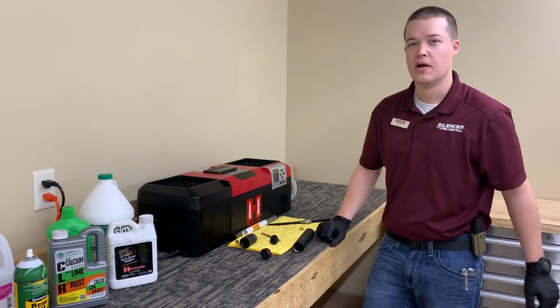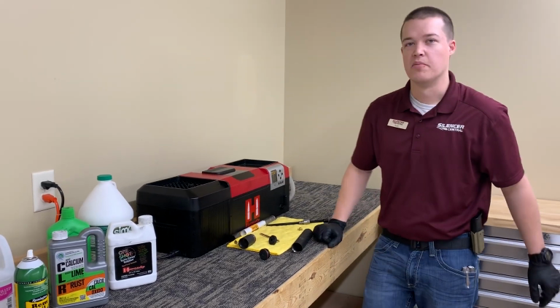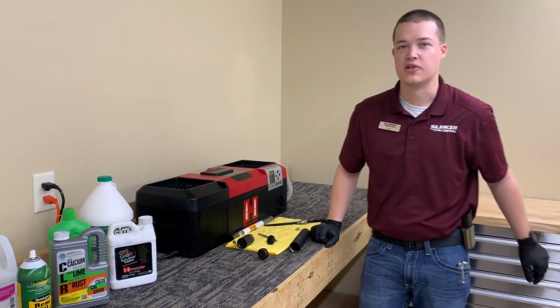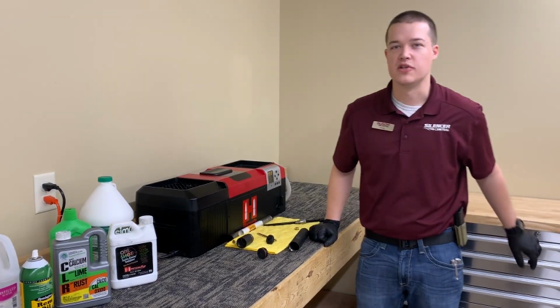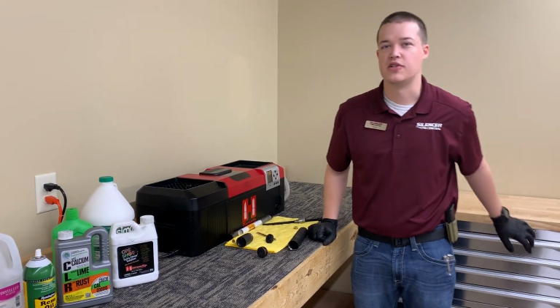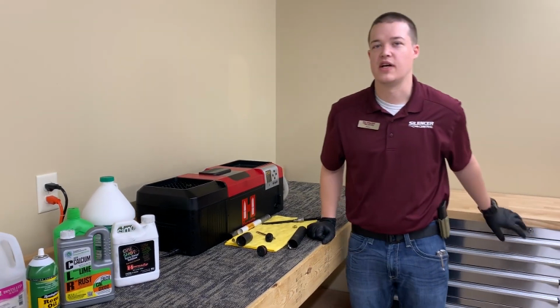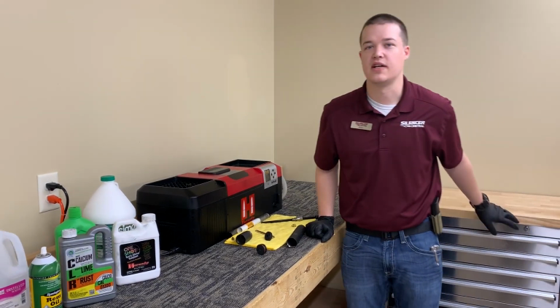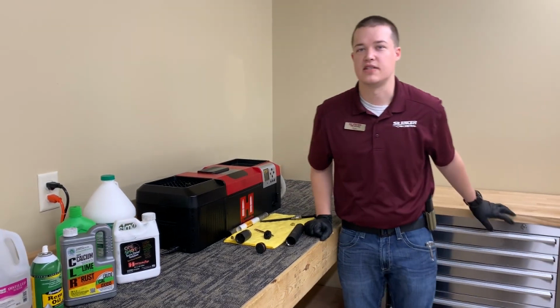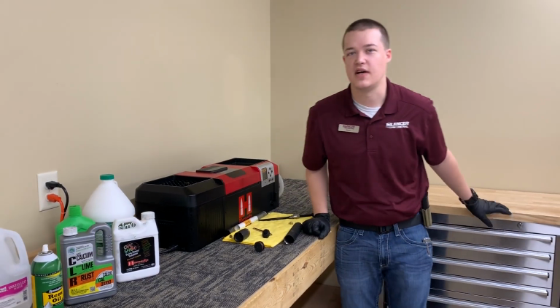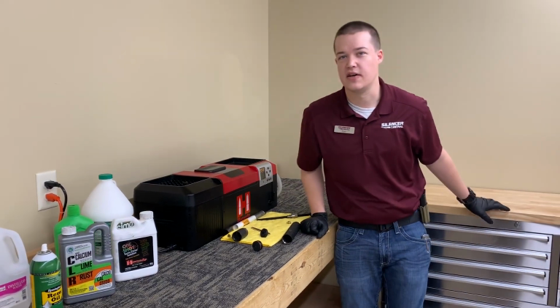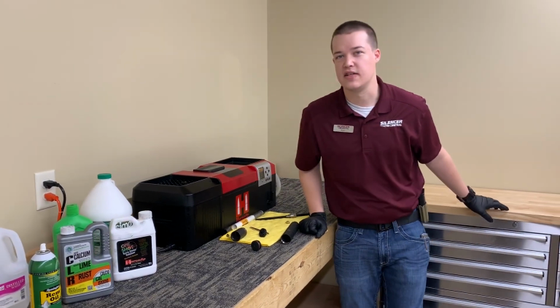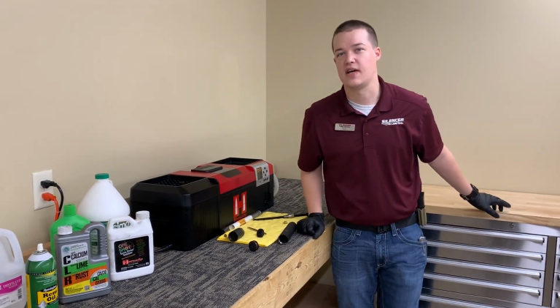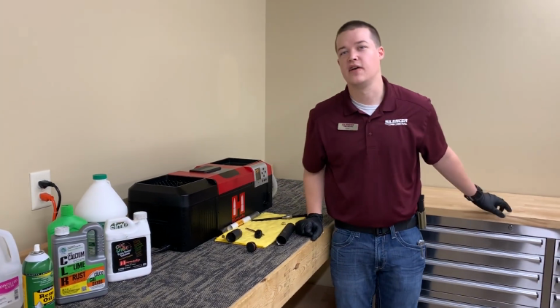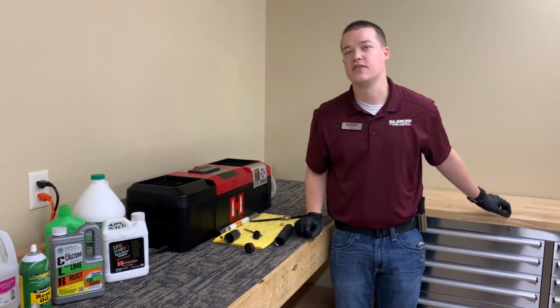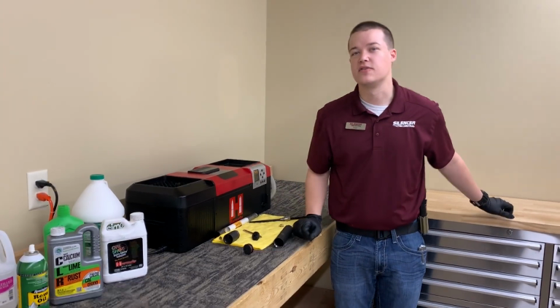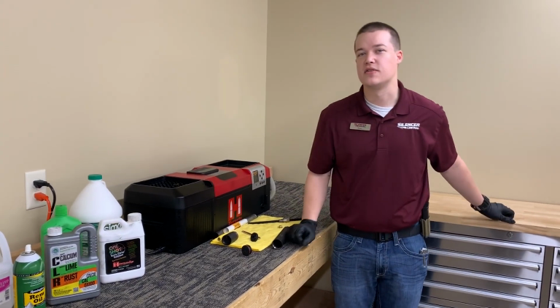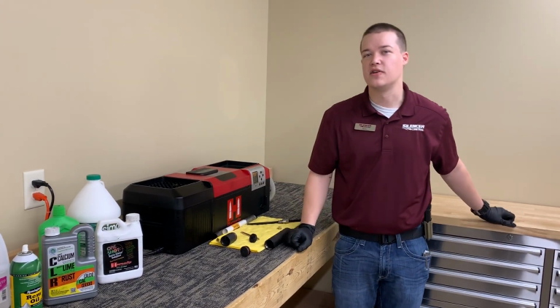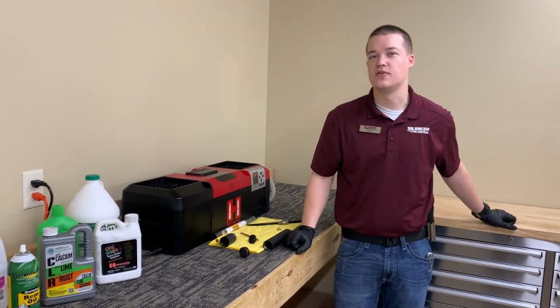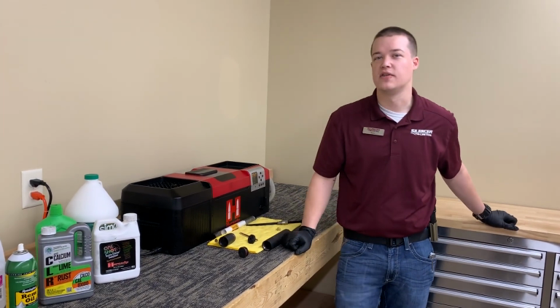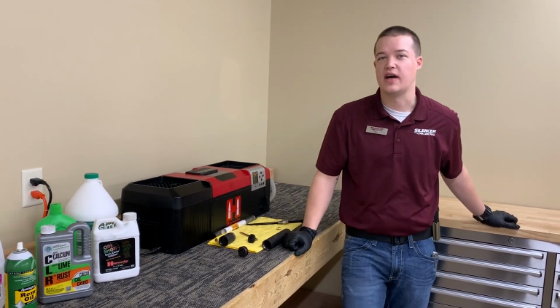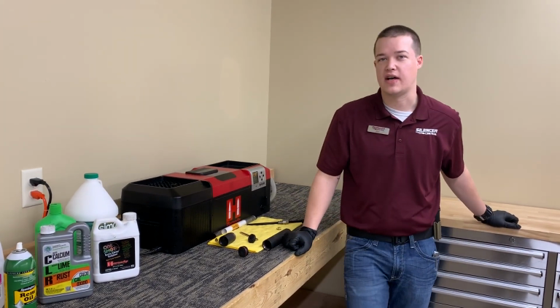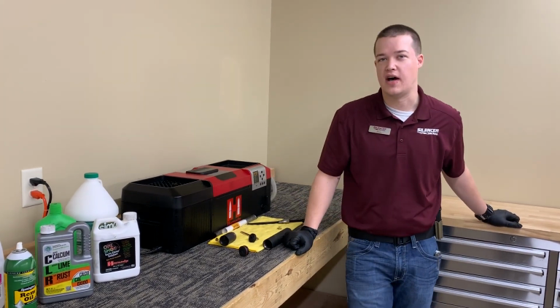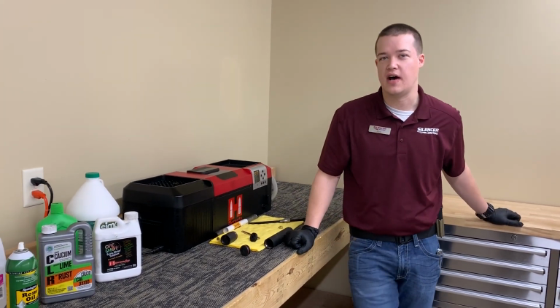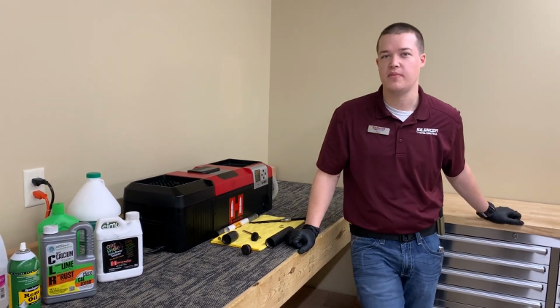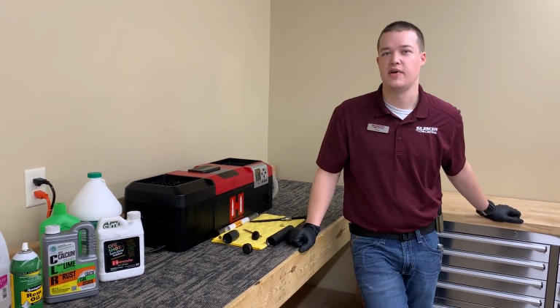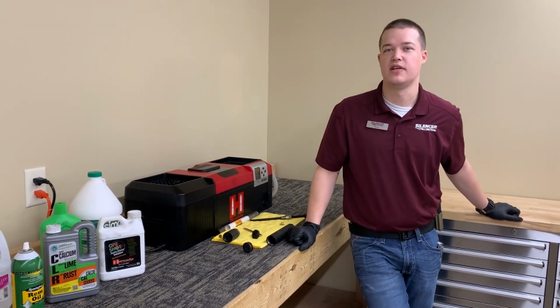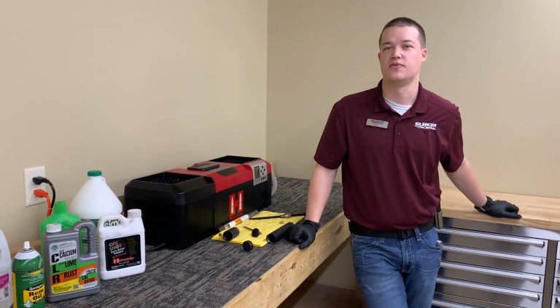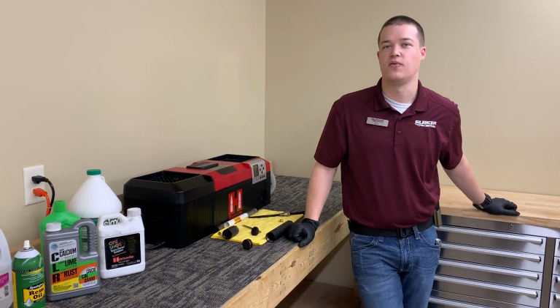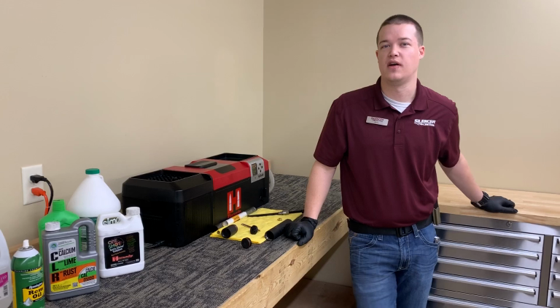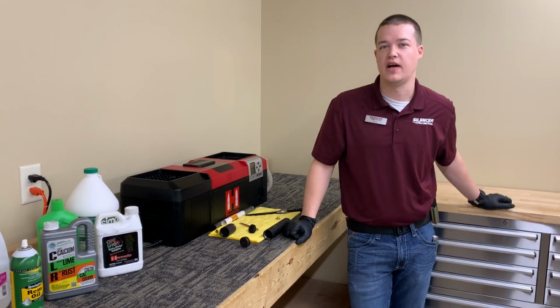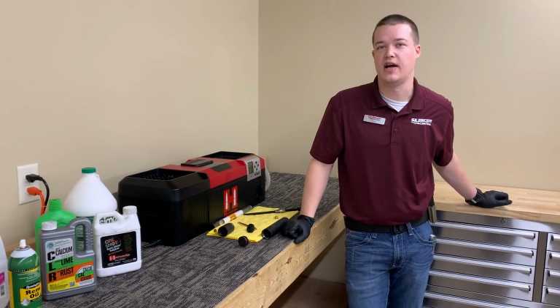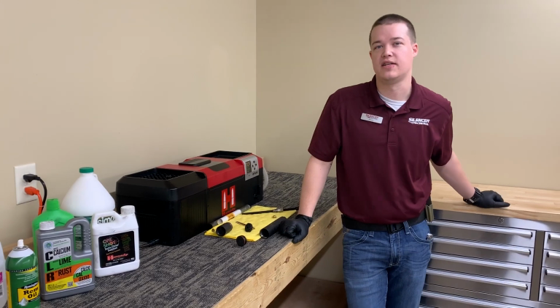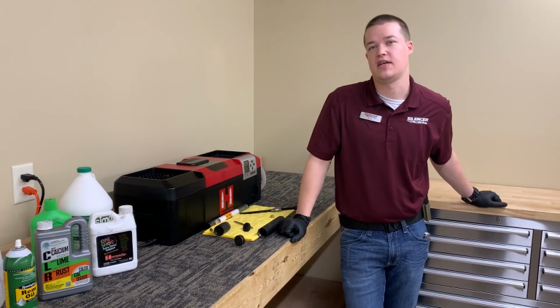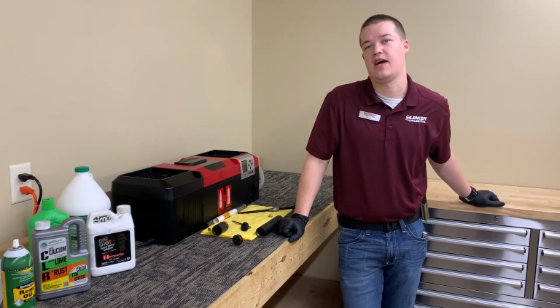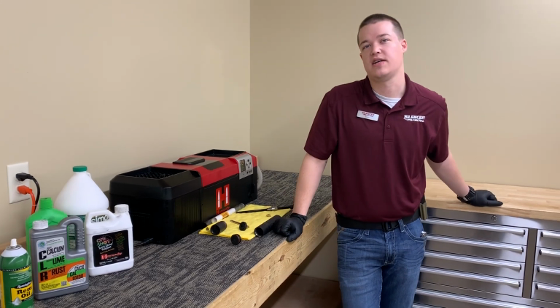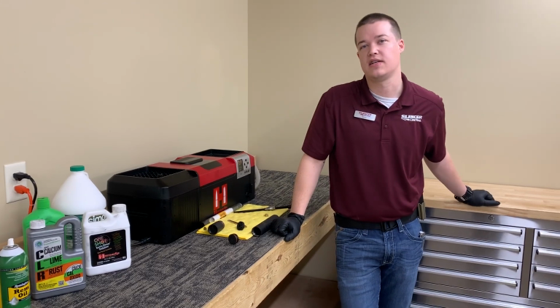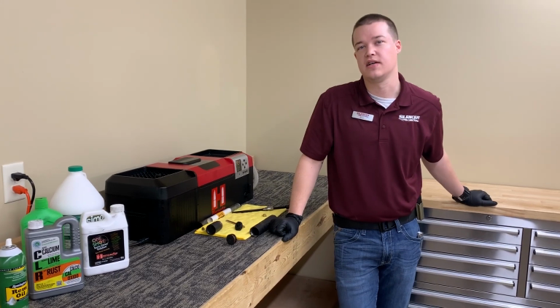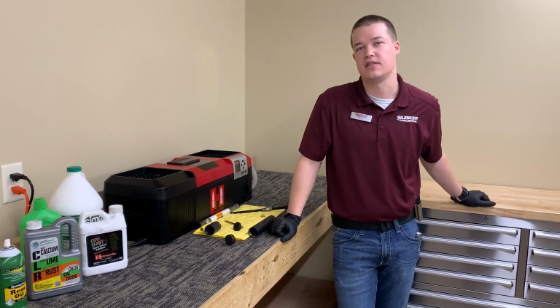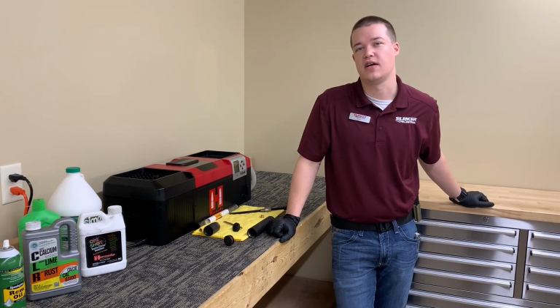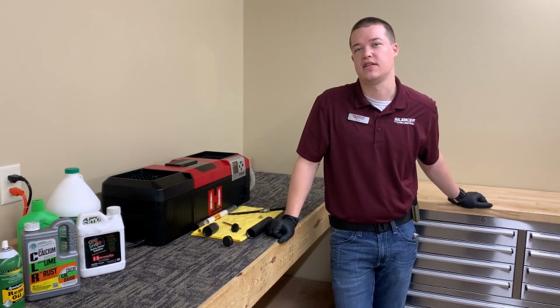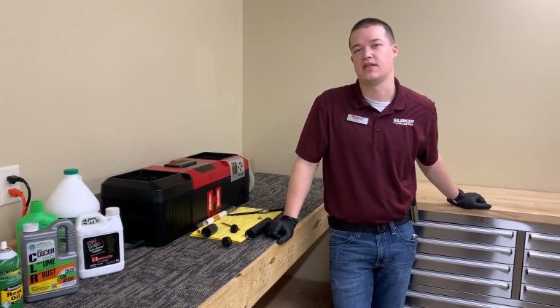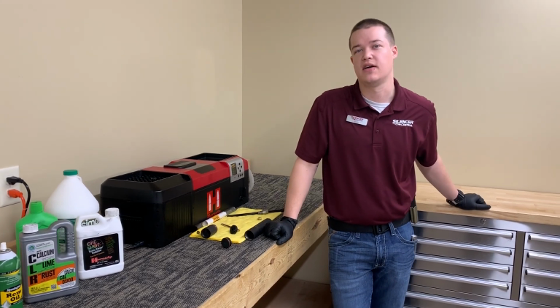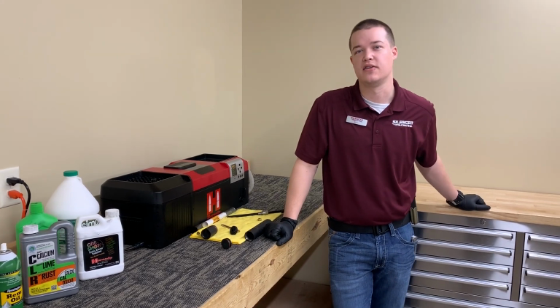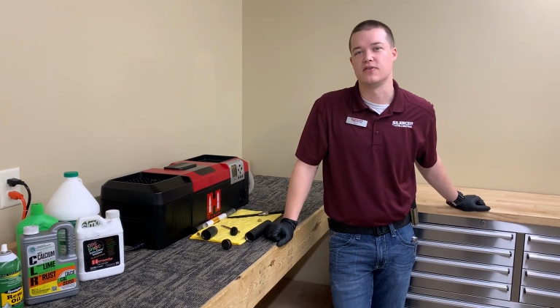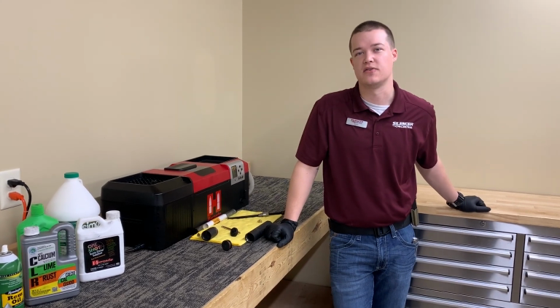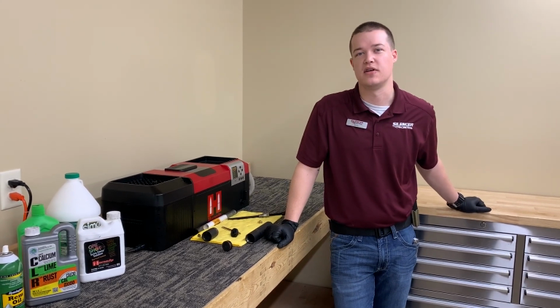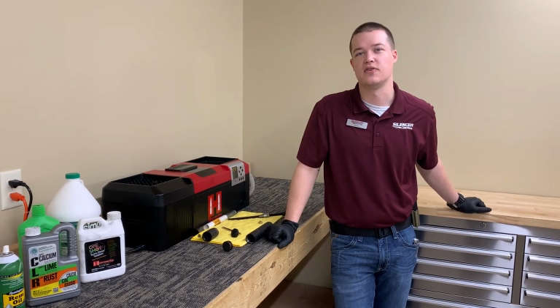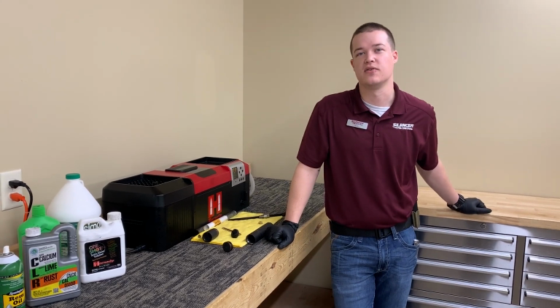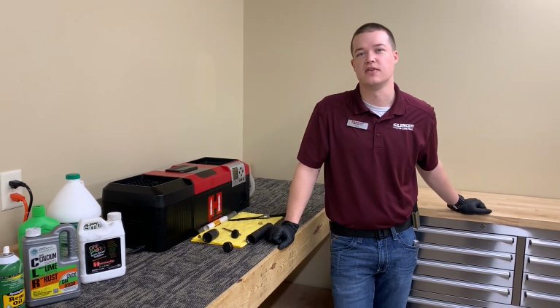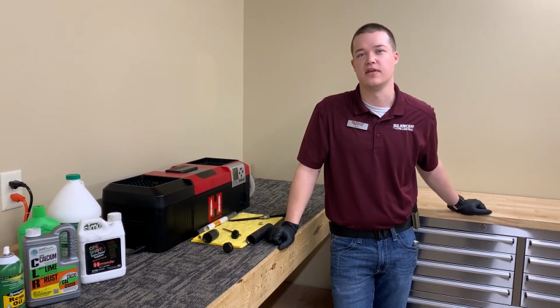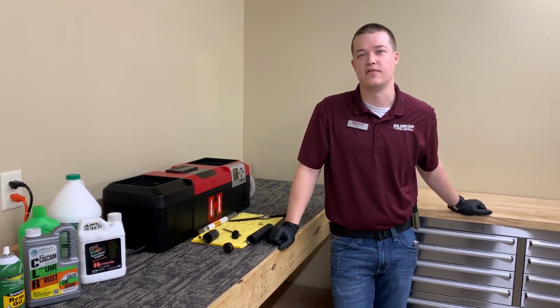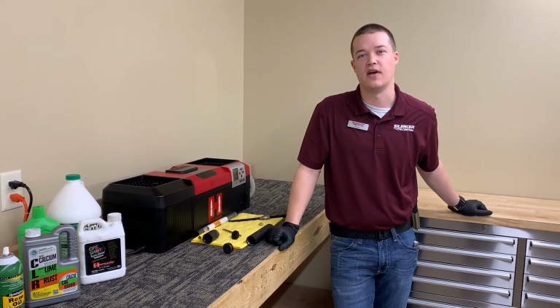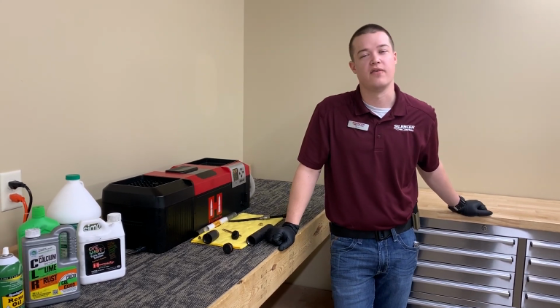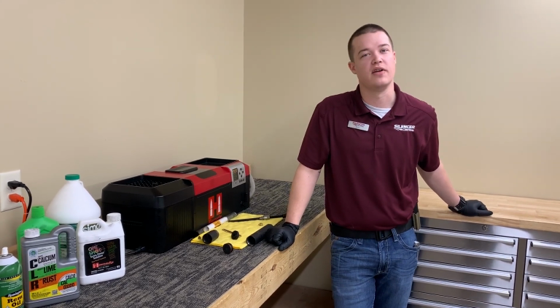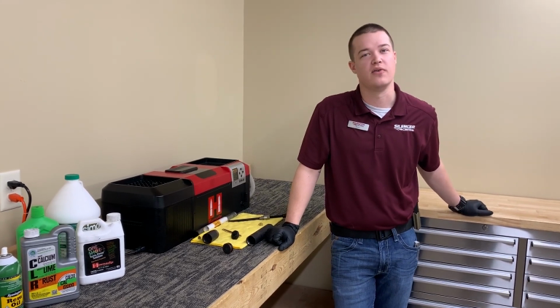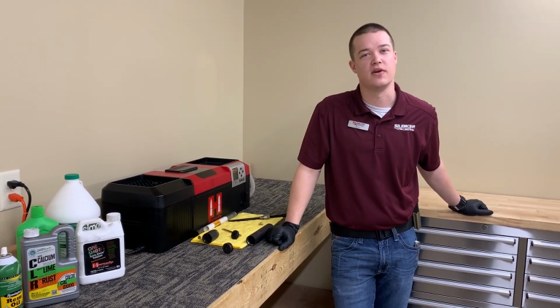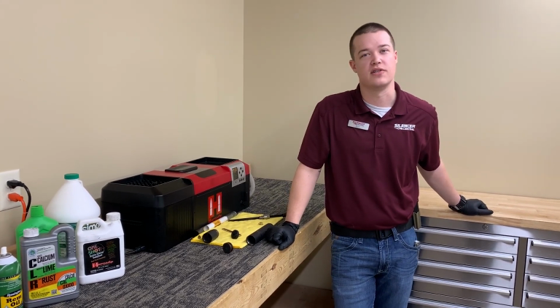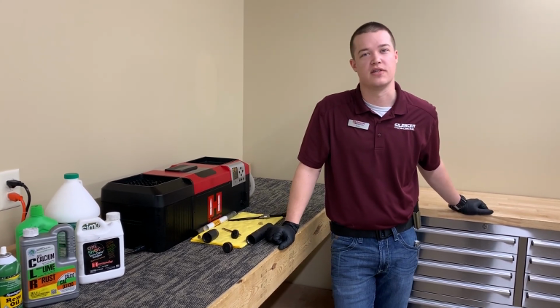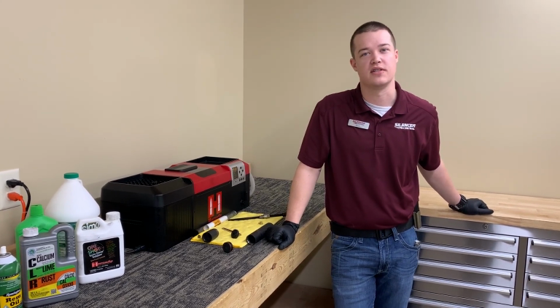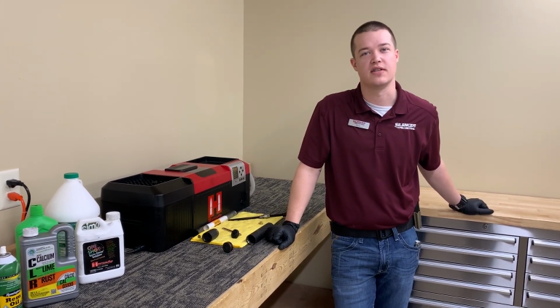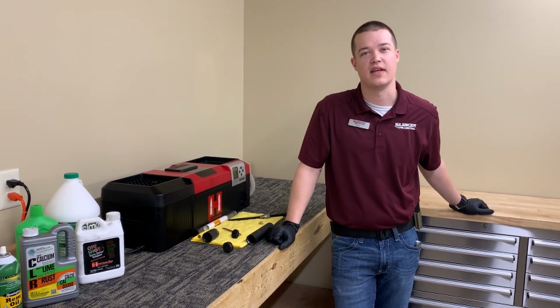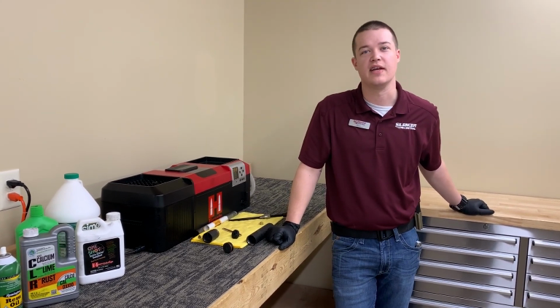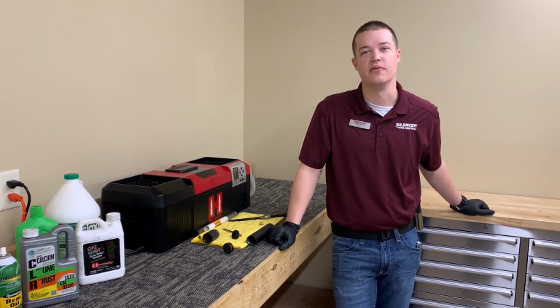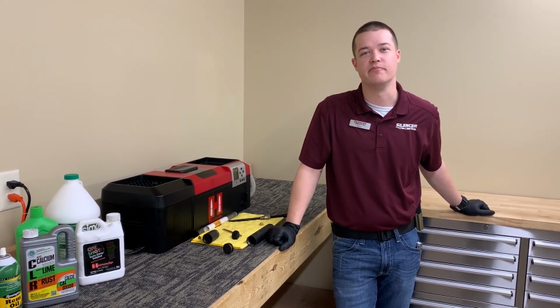Make sure you're checking us out at silencercentral.com, and ask us at Silencer Central if you have any questions. Thank you.